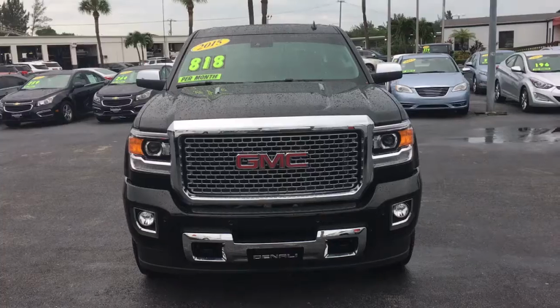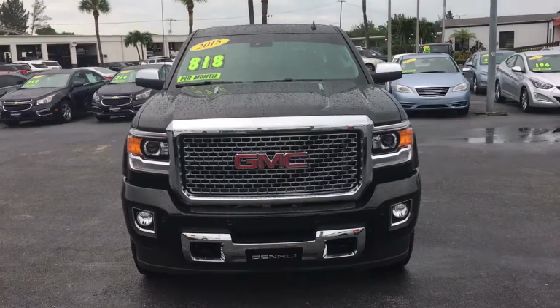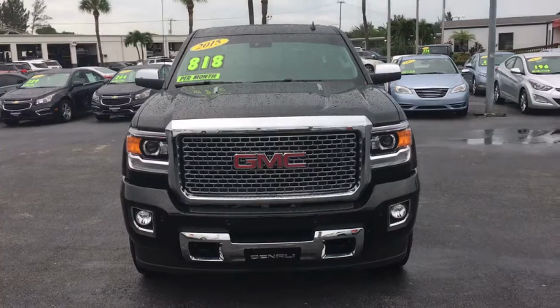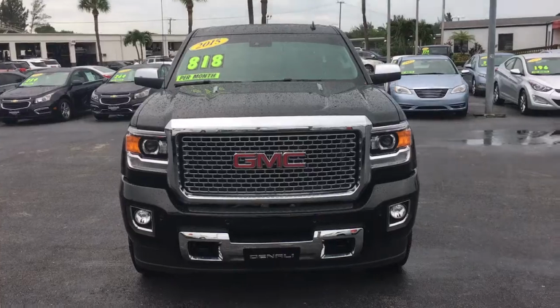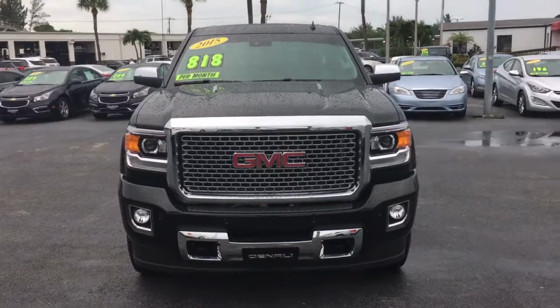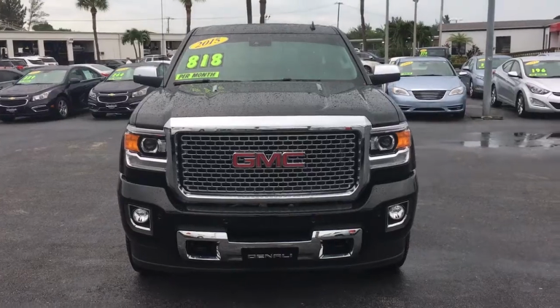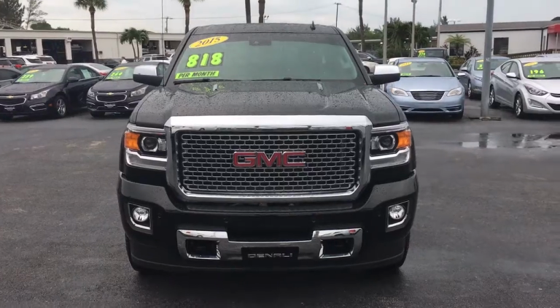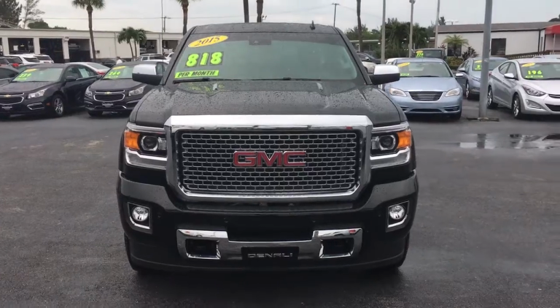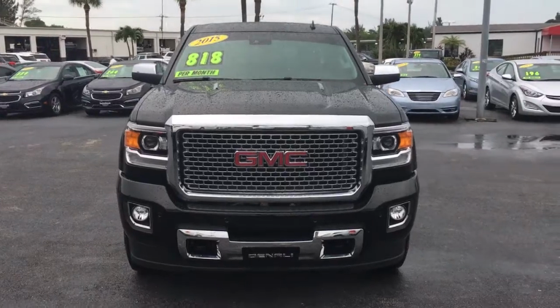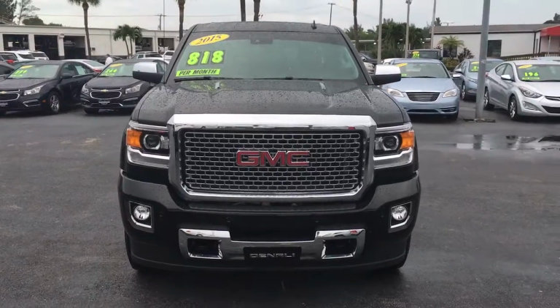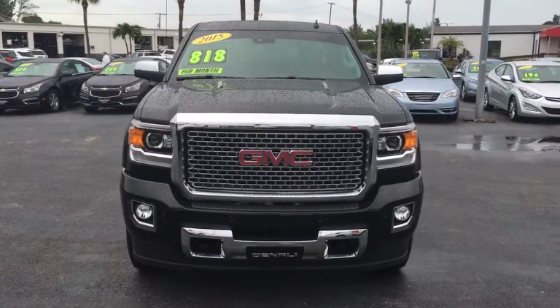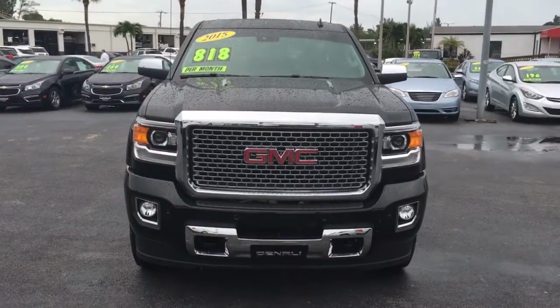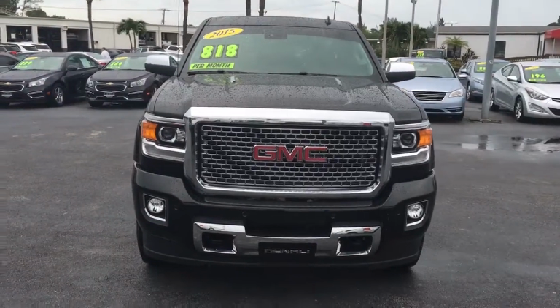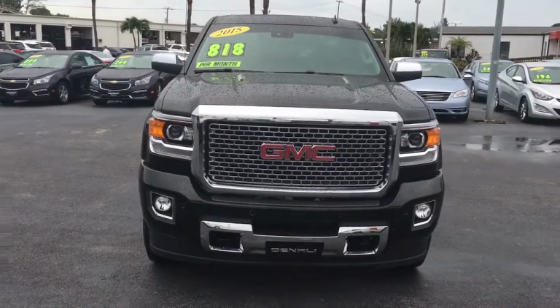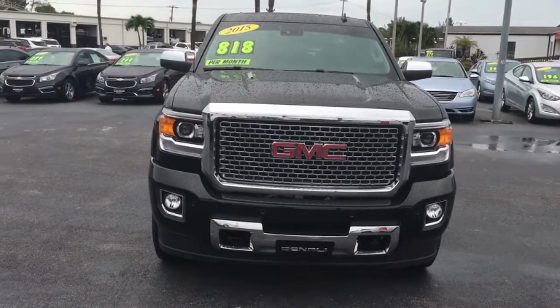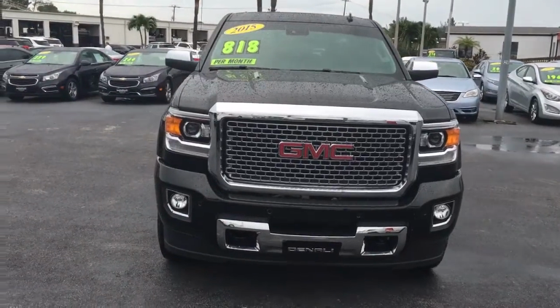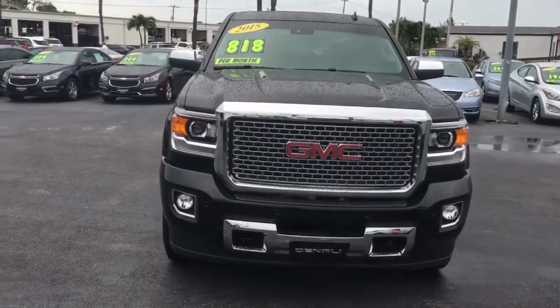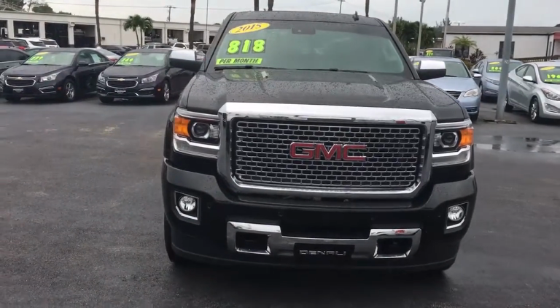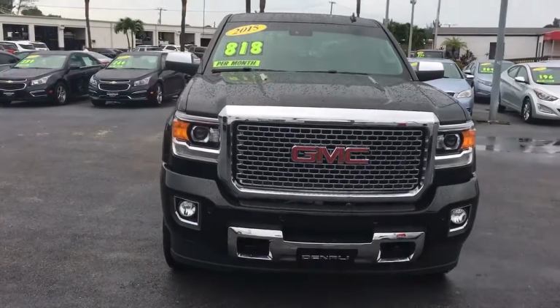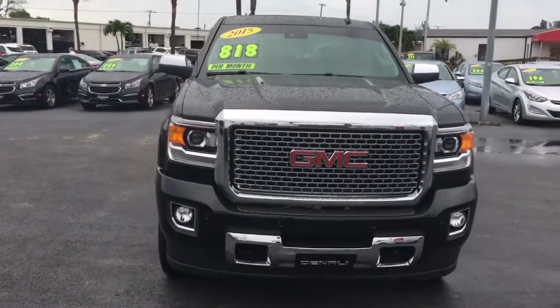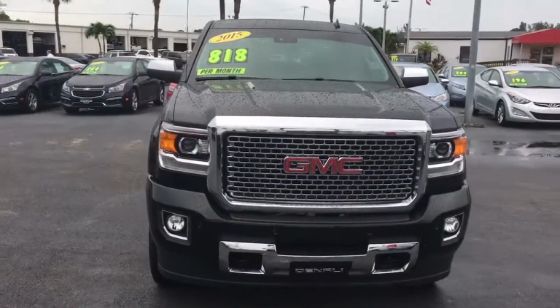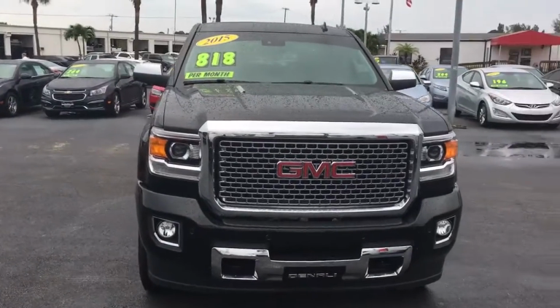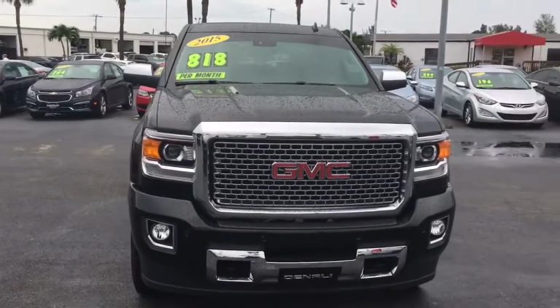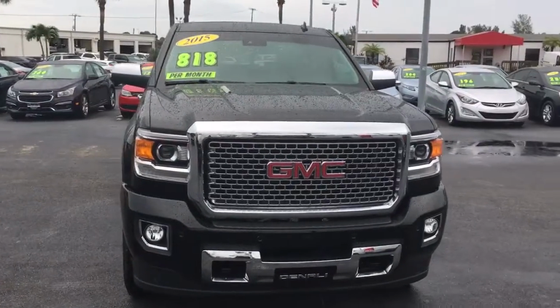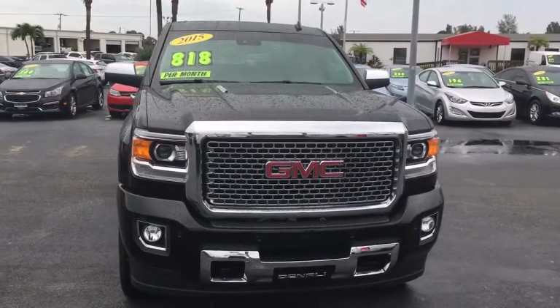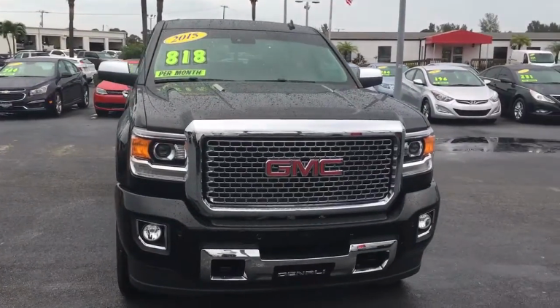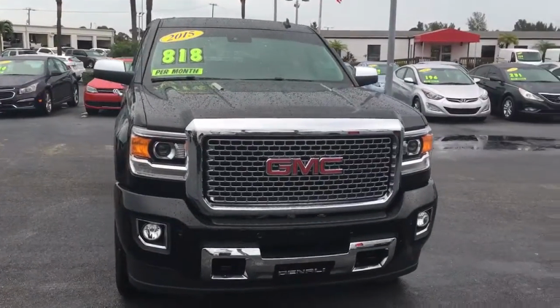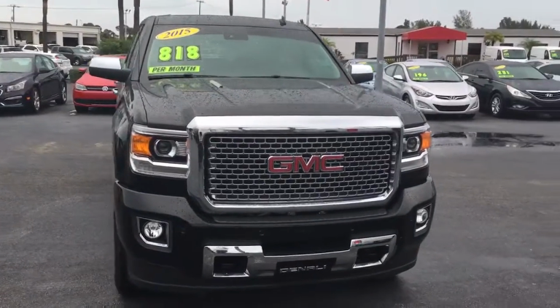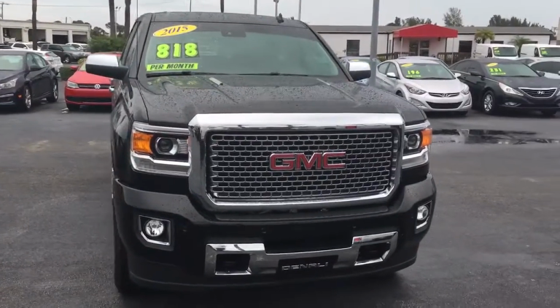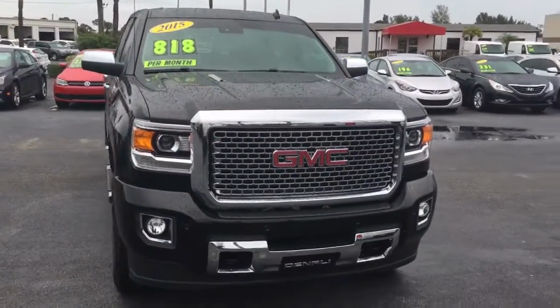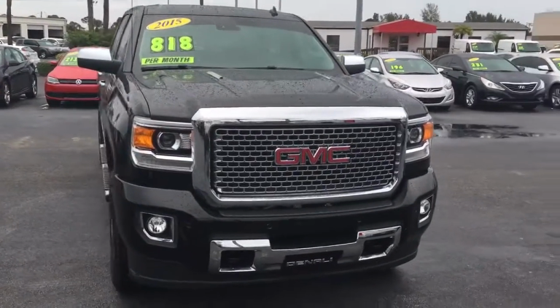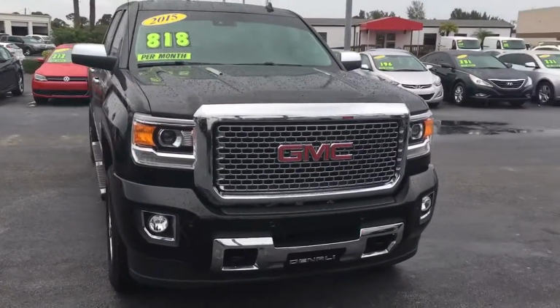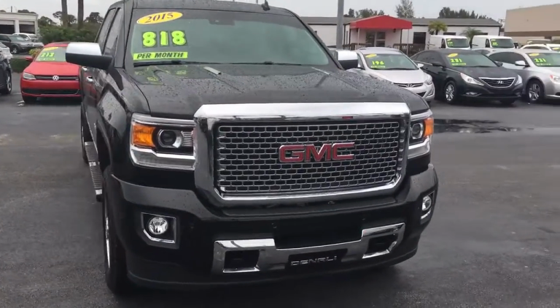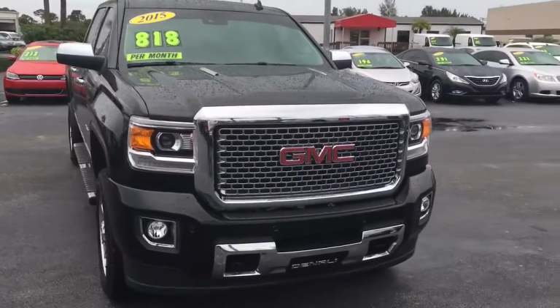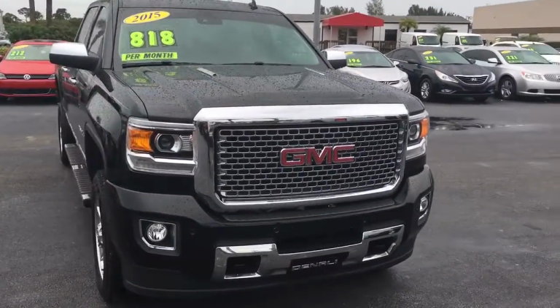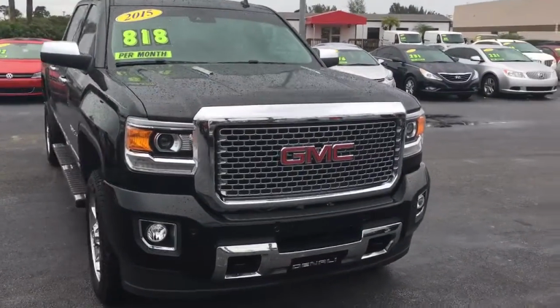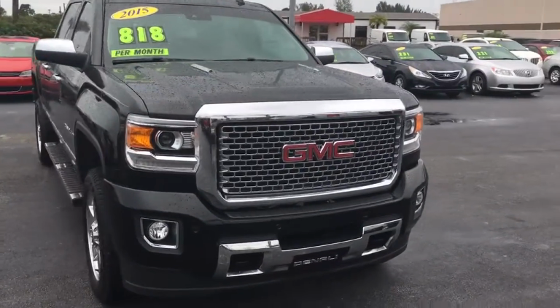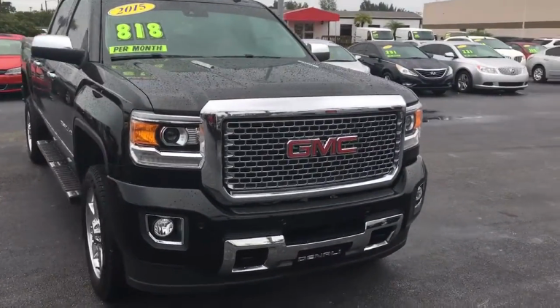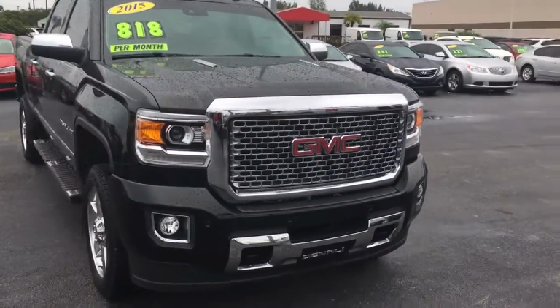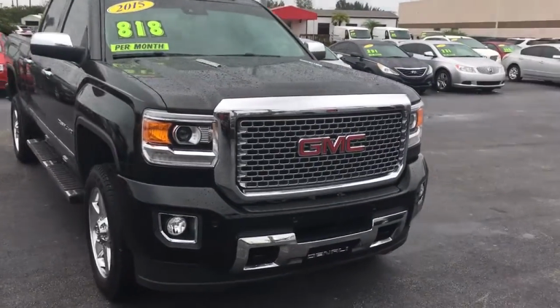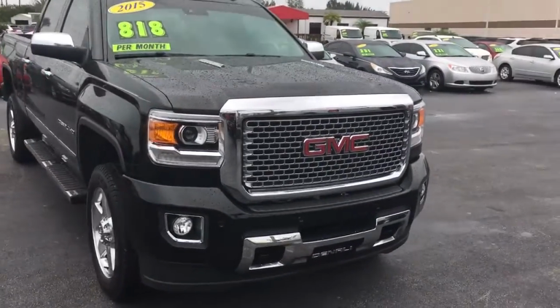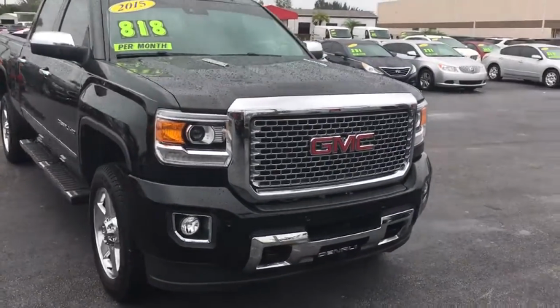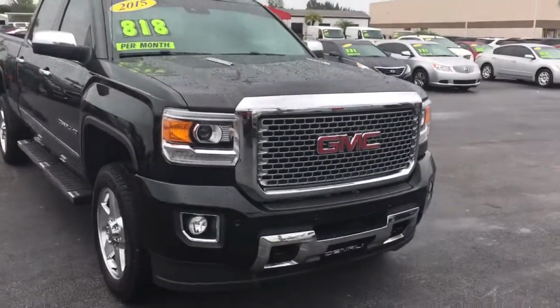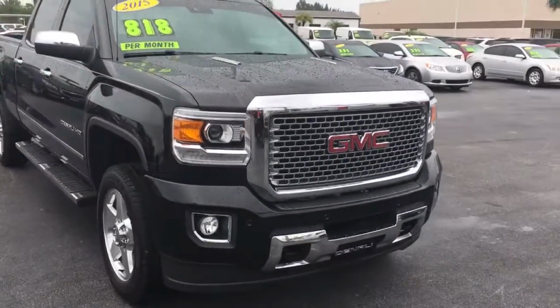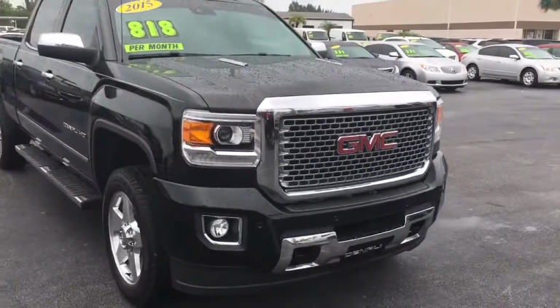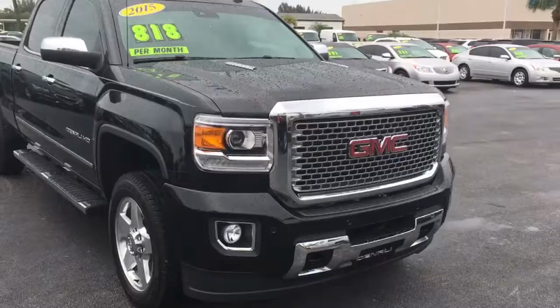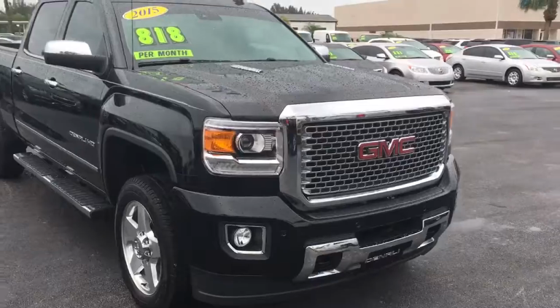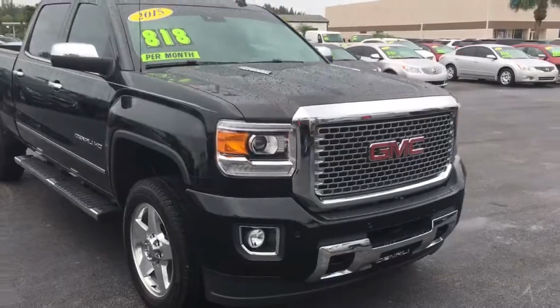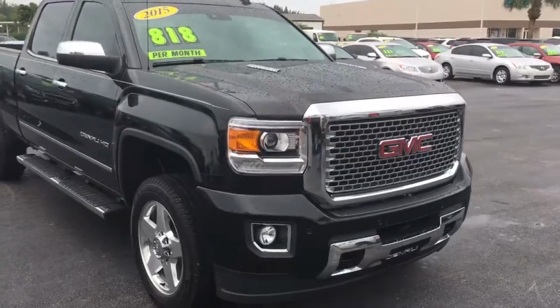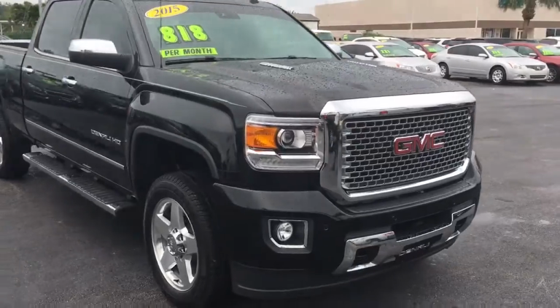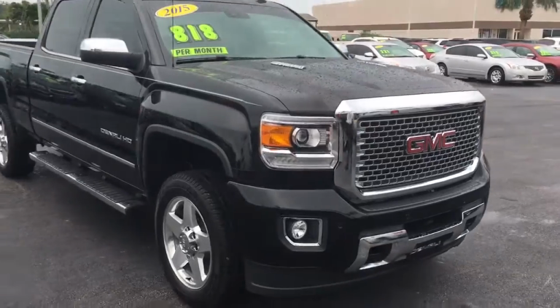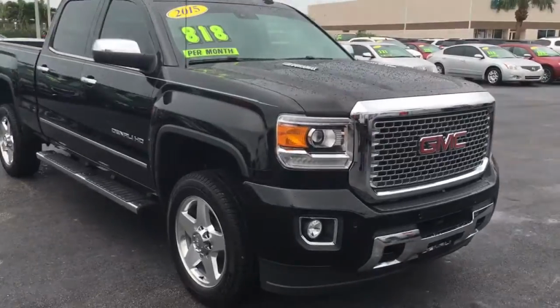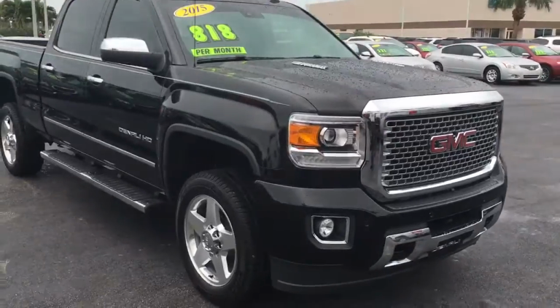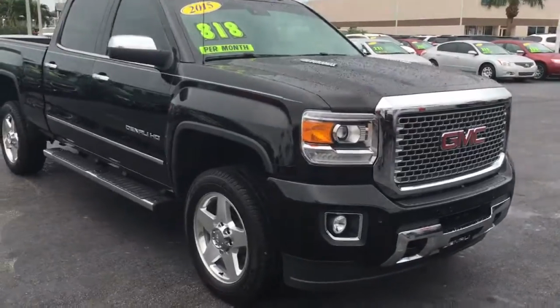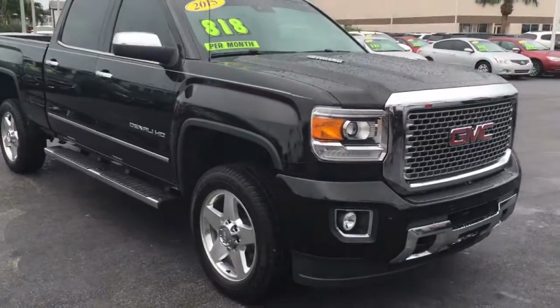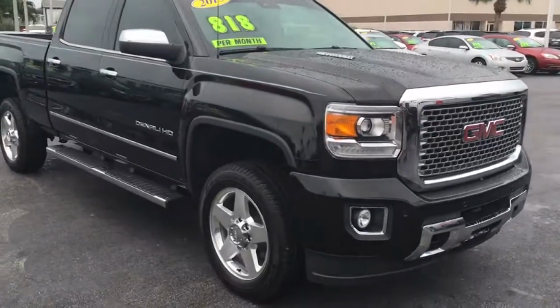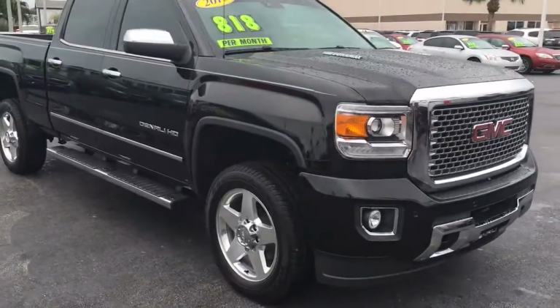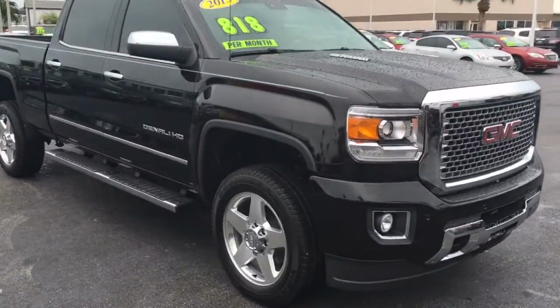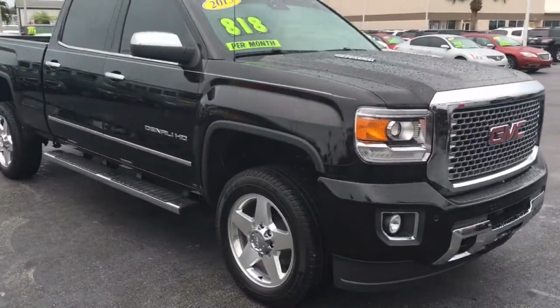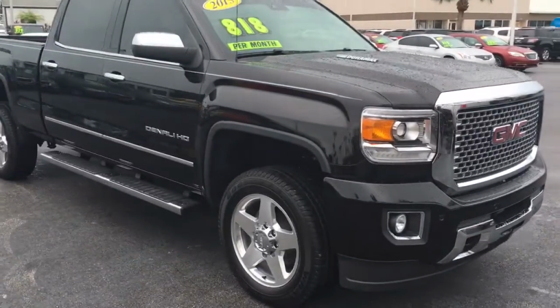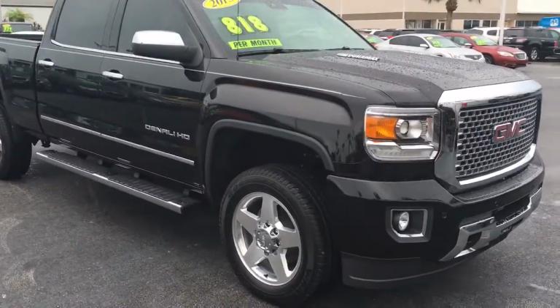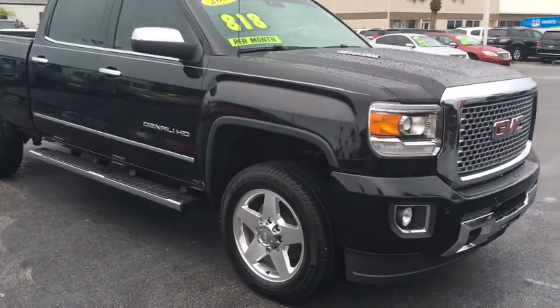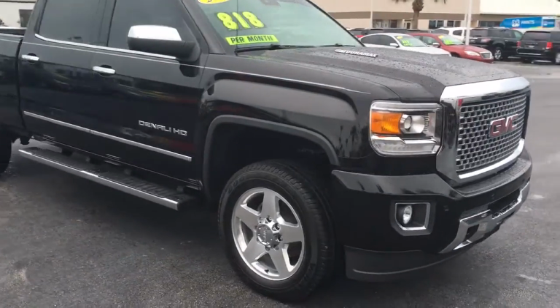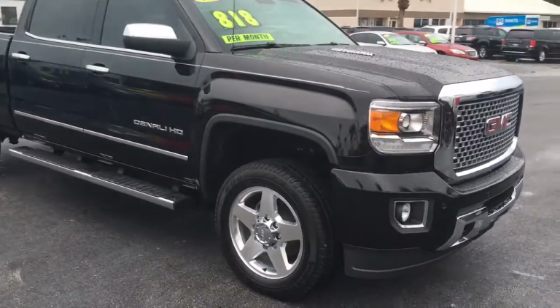Hello, my name is John D. from Carls Buick GMC. I just want to shoot you a real quick video of our 2015 GMC Denali diesel.